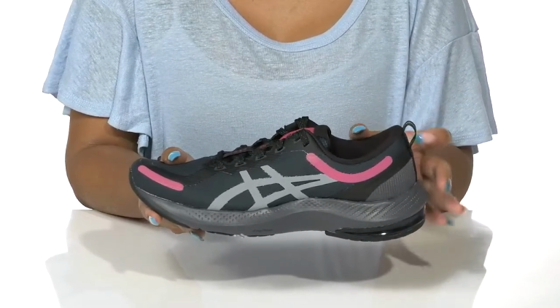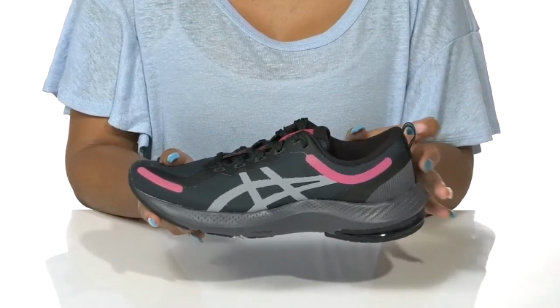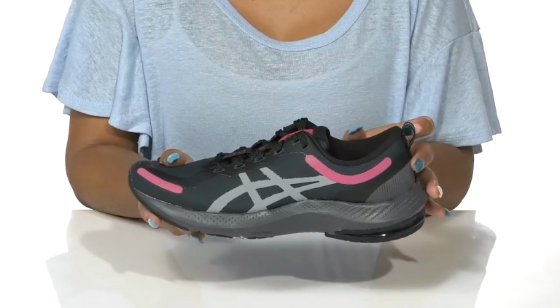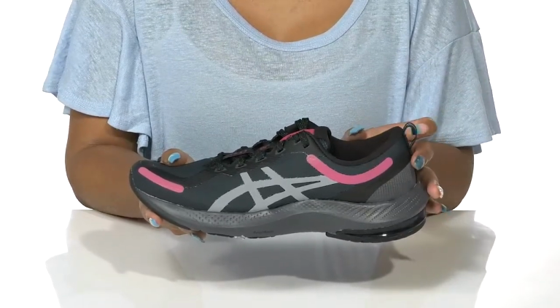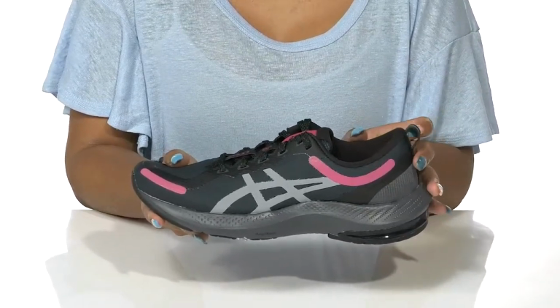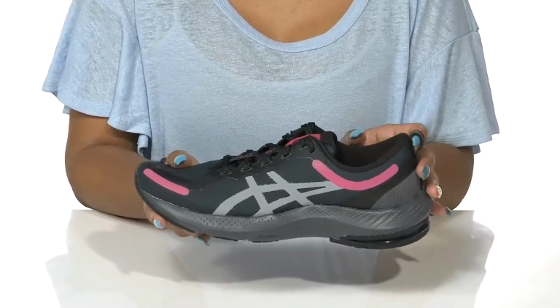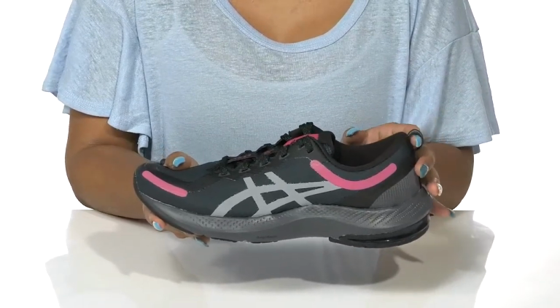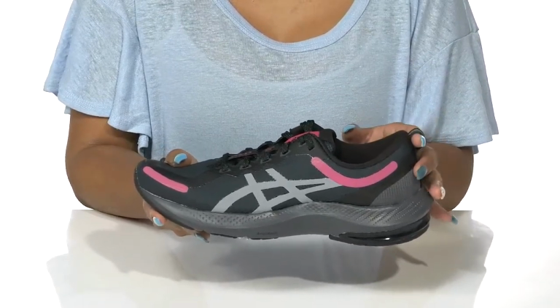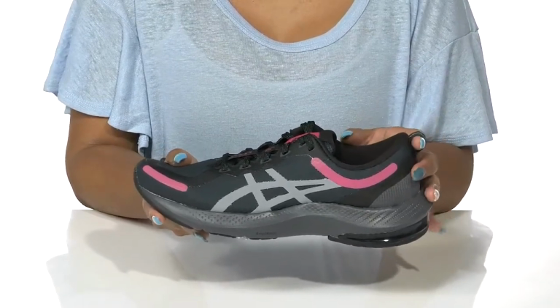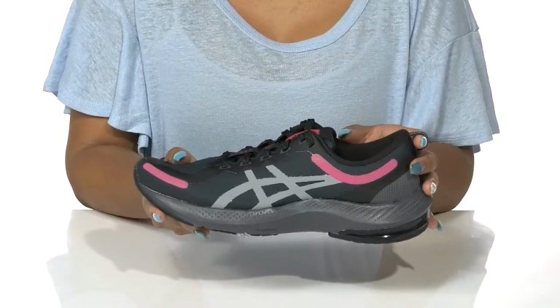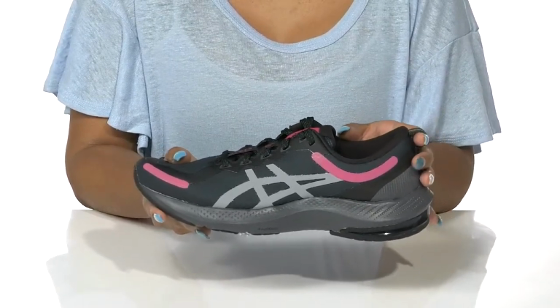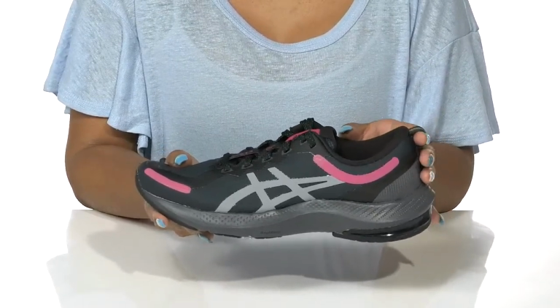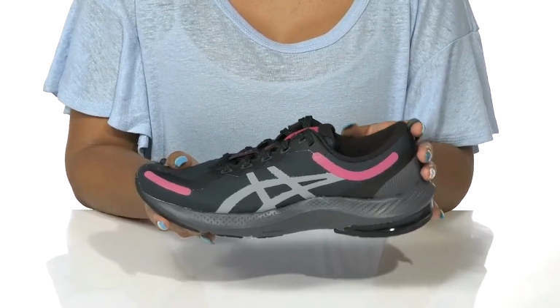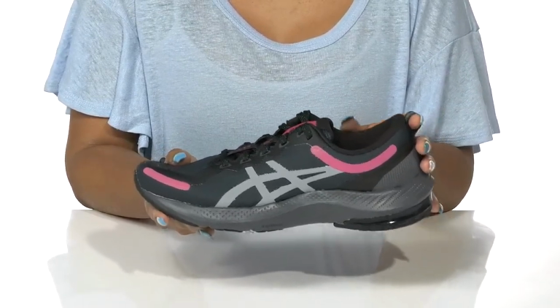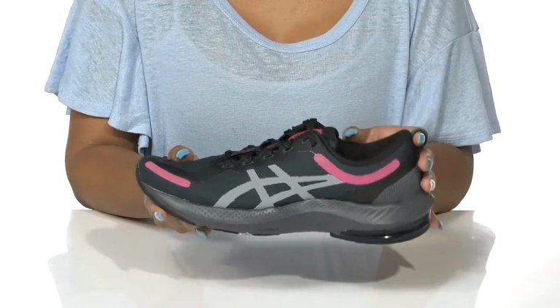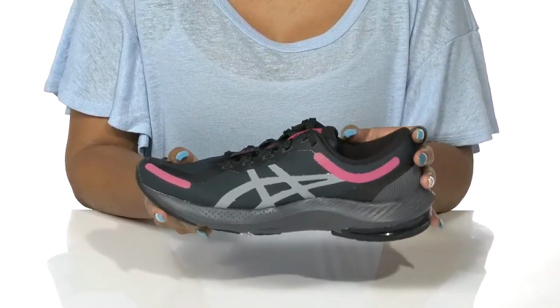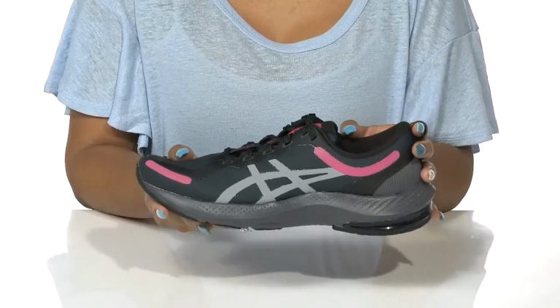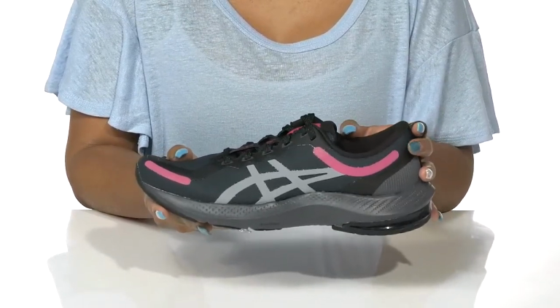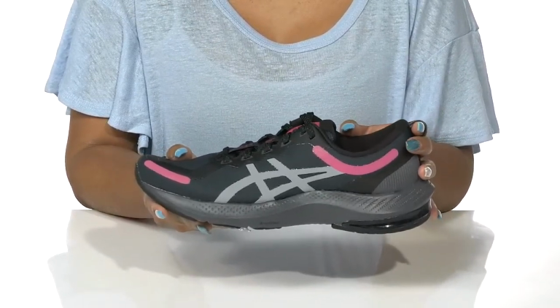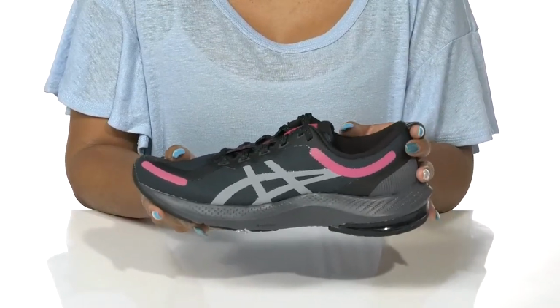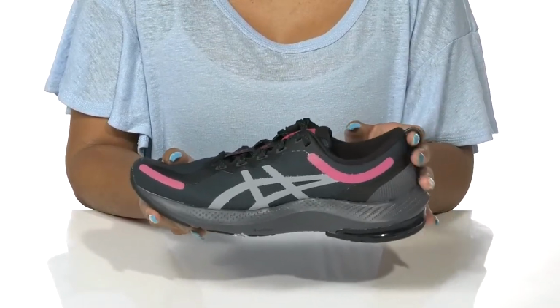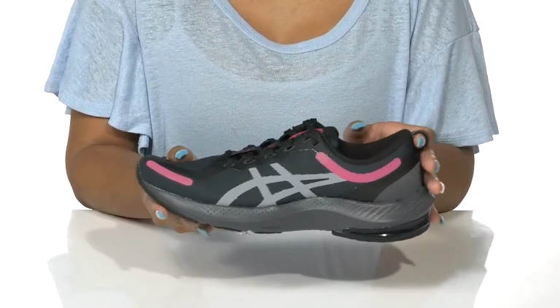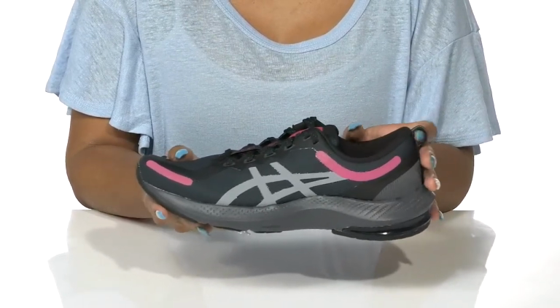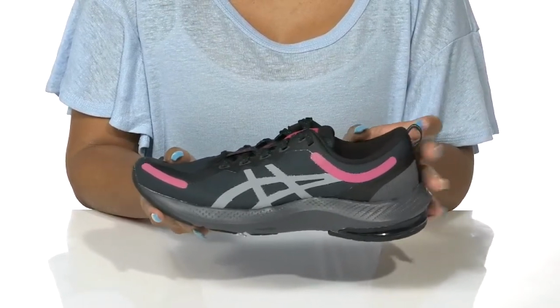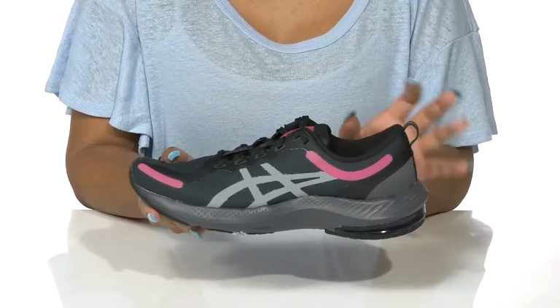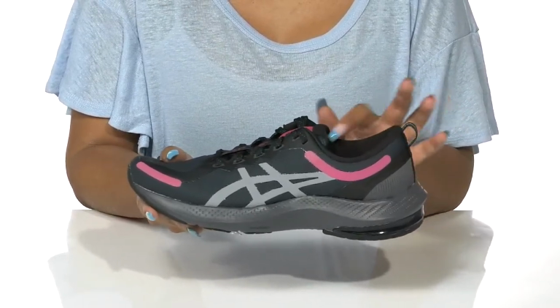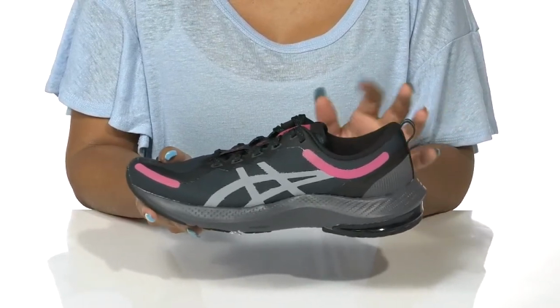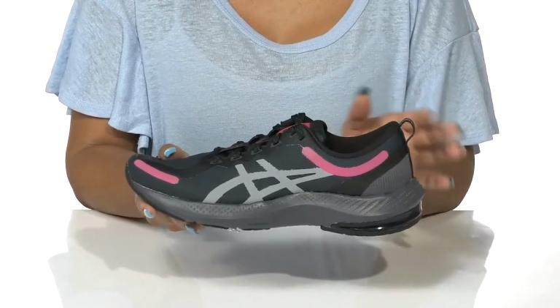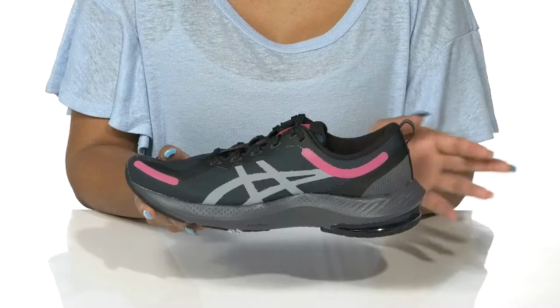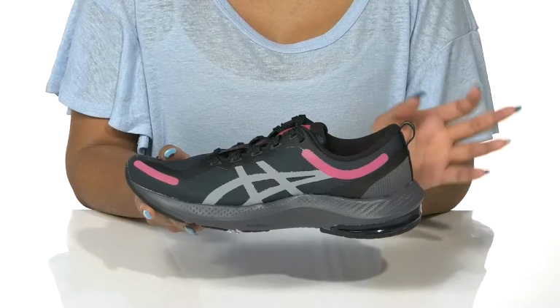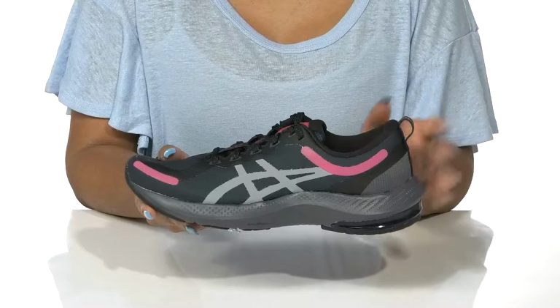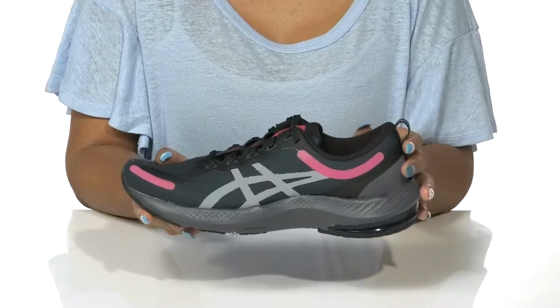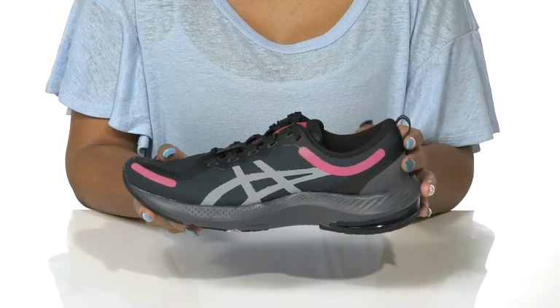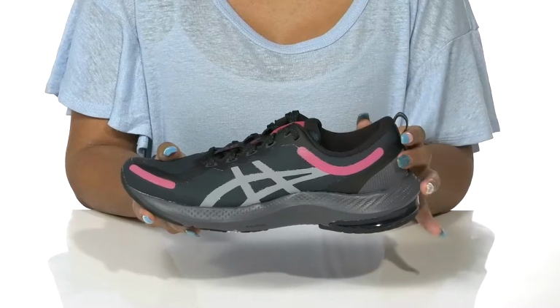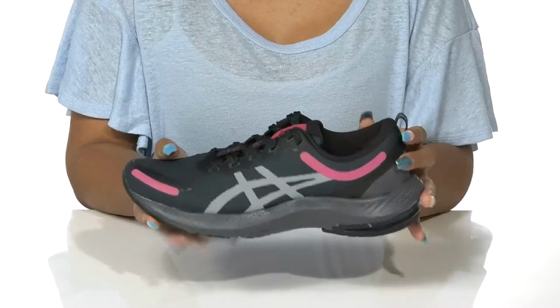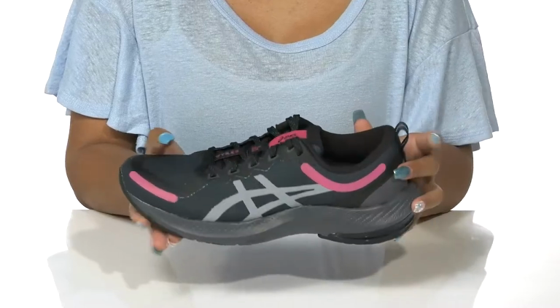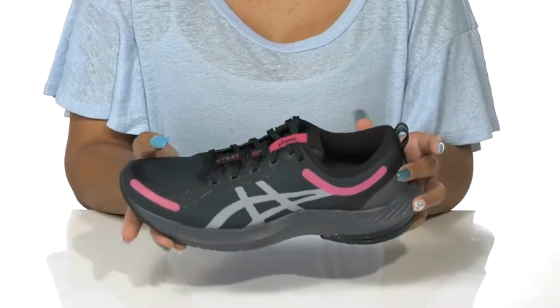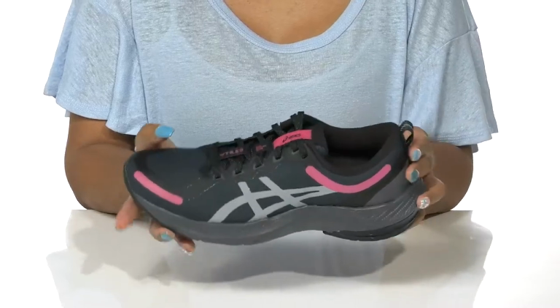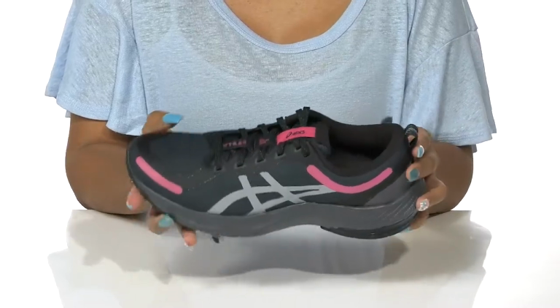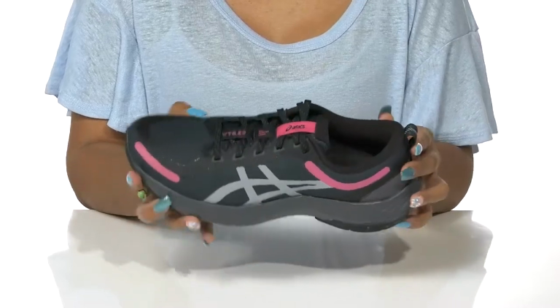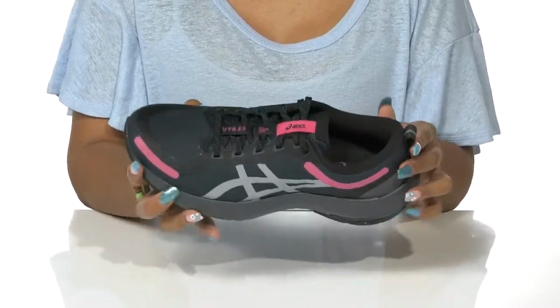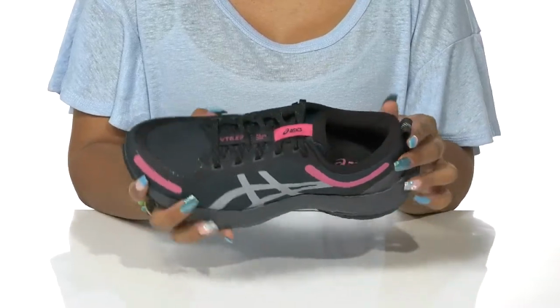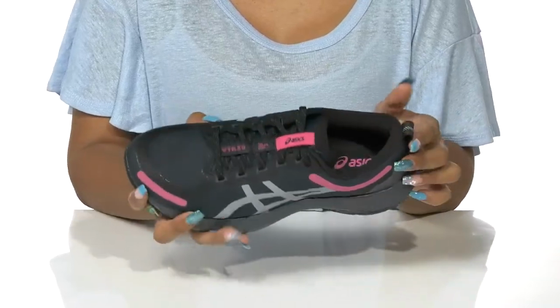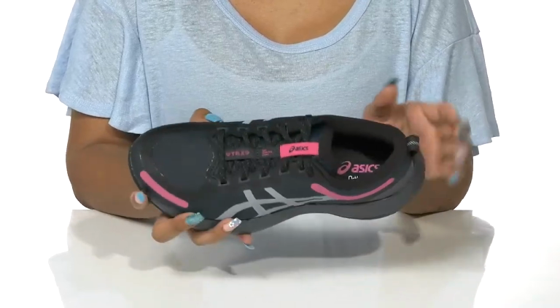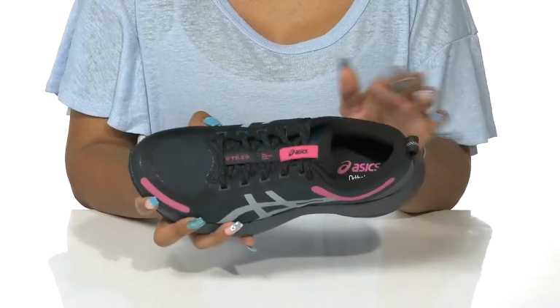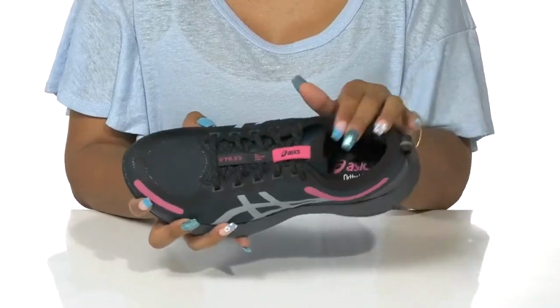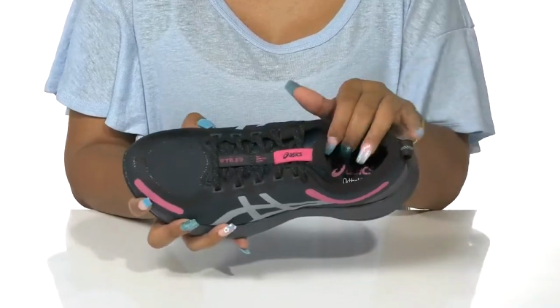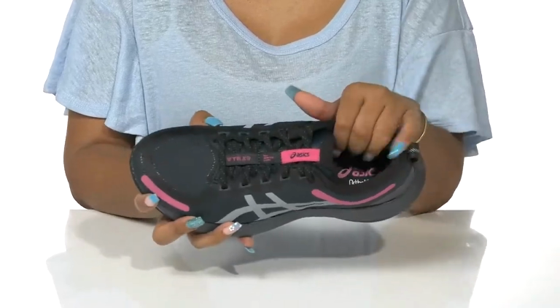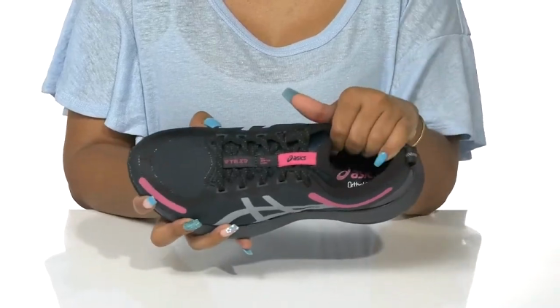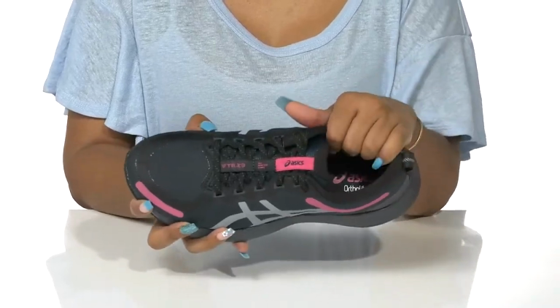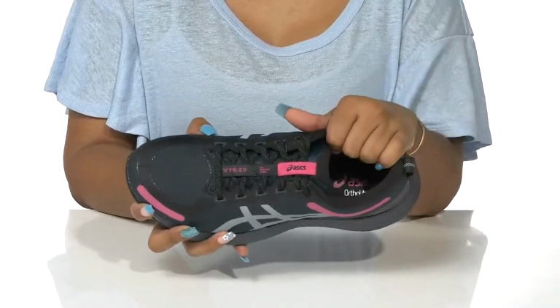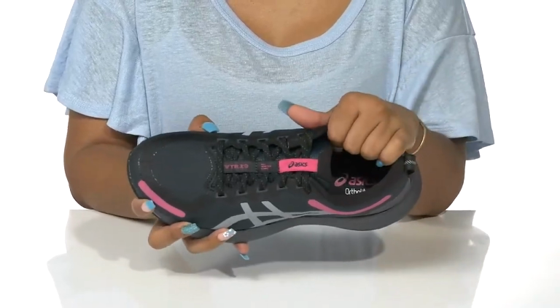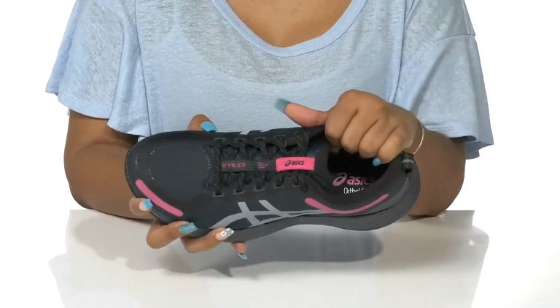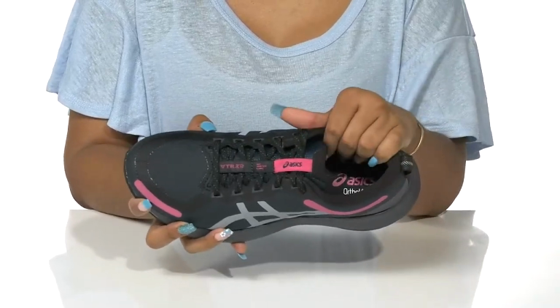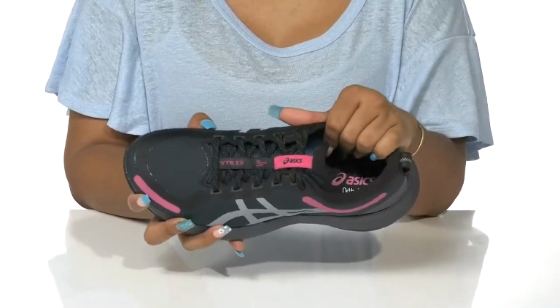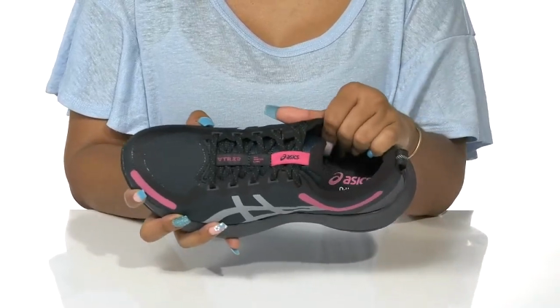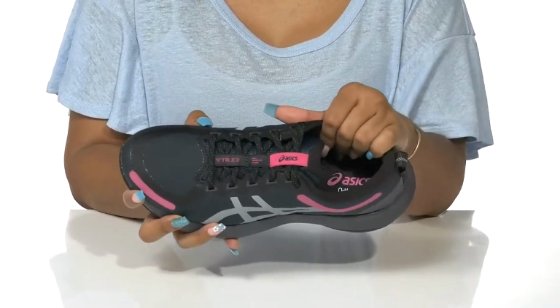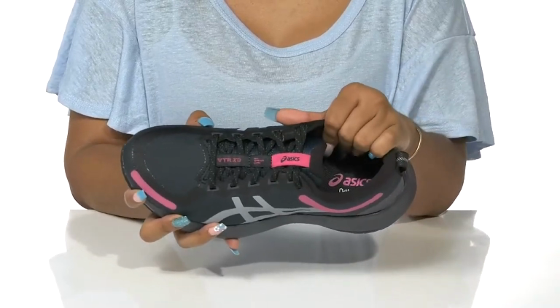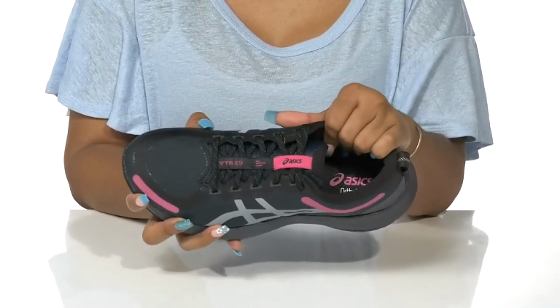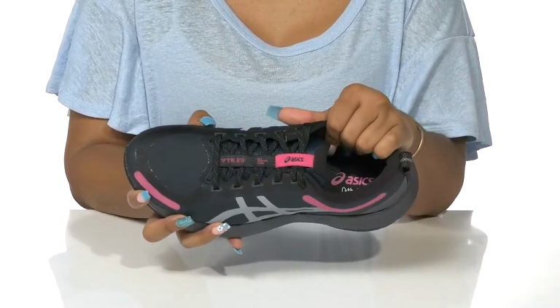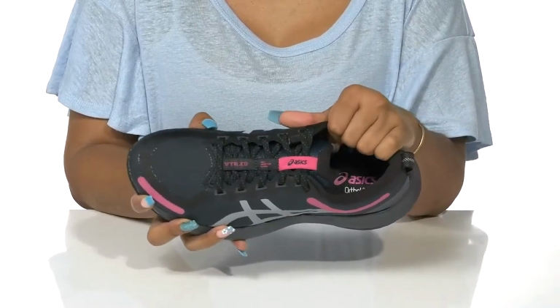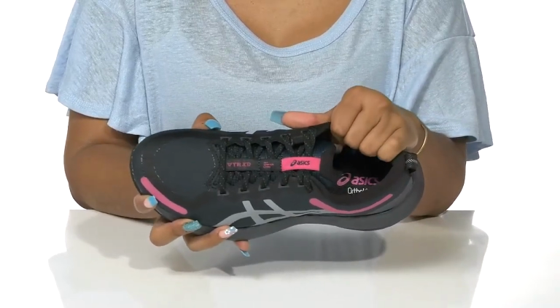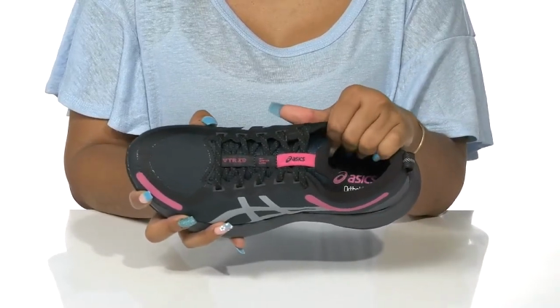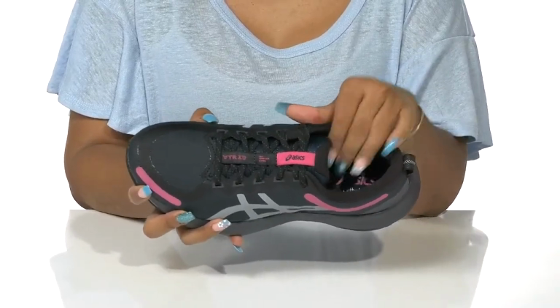The heel offers a nice pull tab for easy on or off wear, while inside a fabric lining keeps that airy feeling.